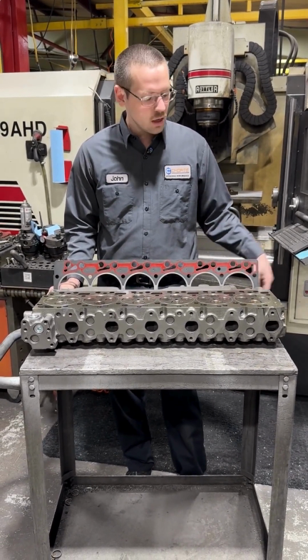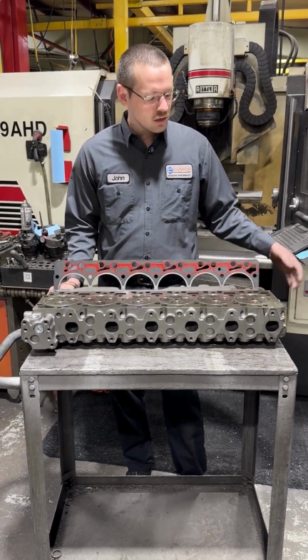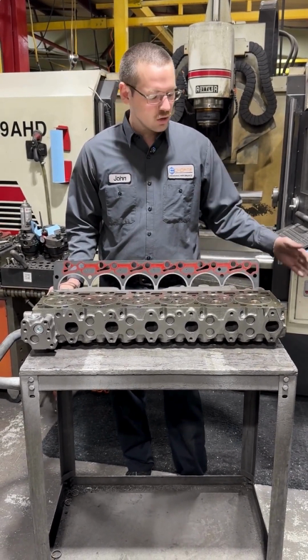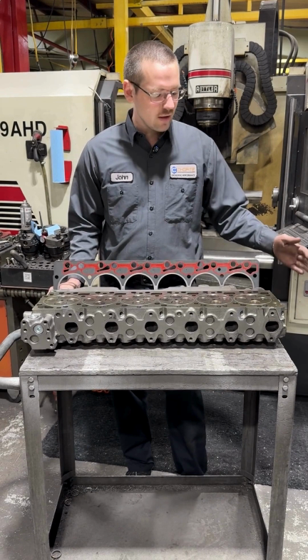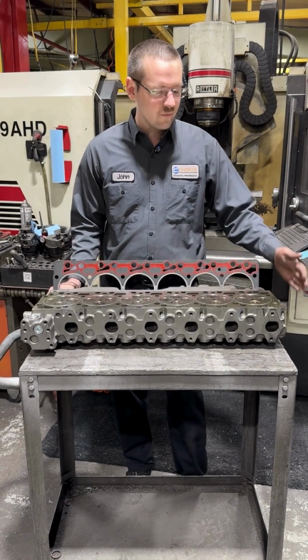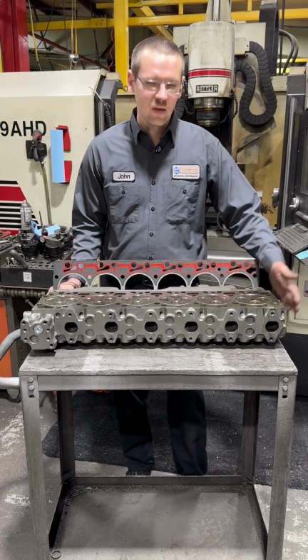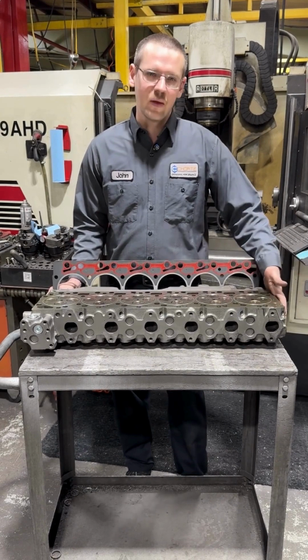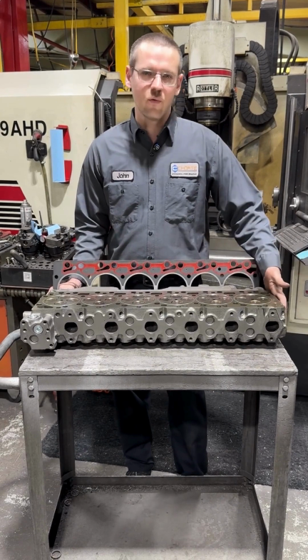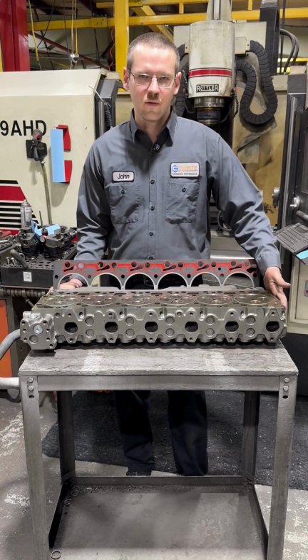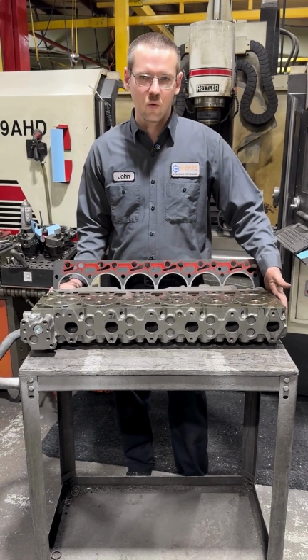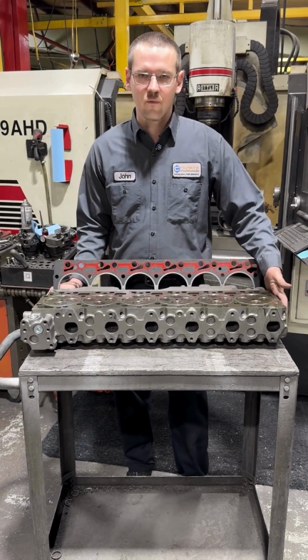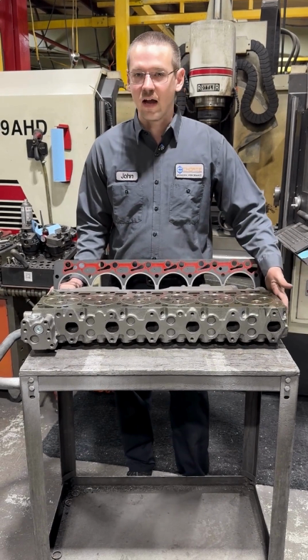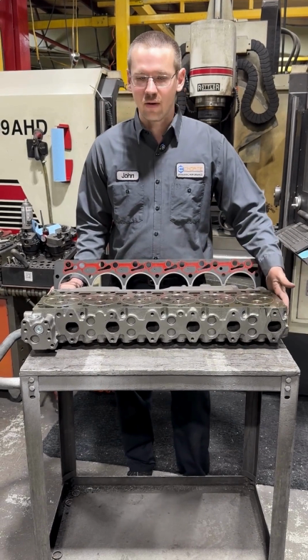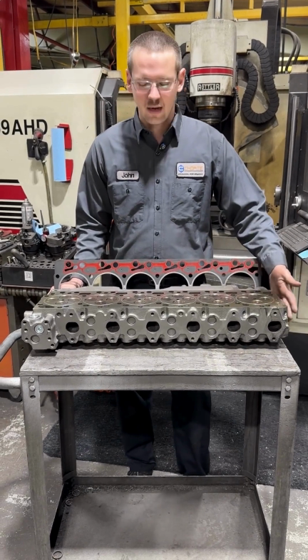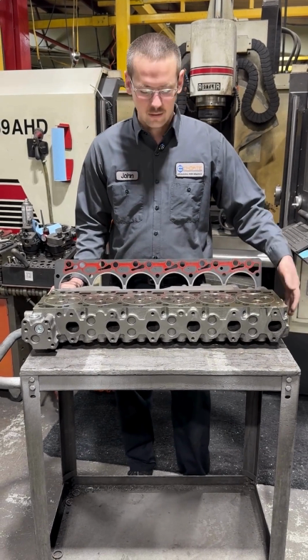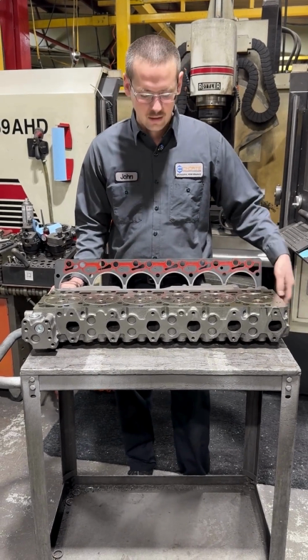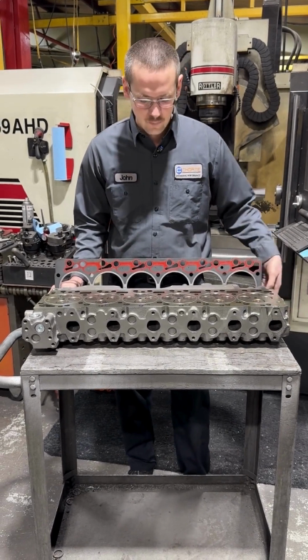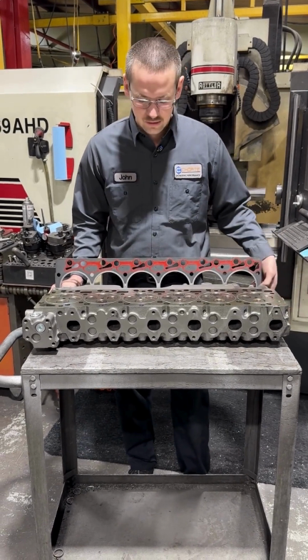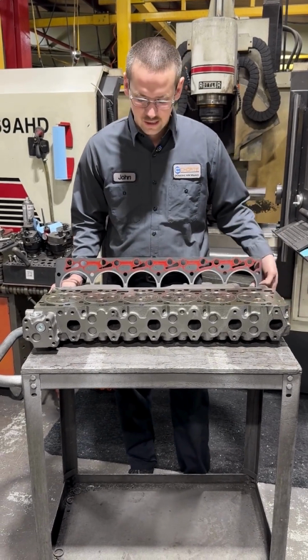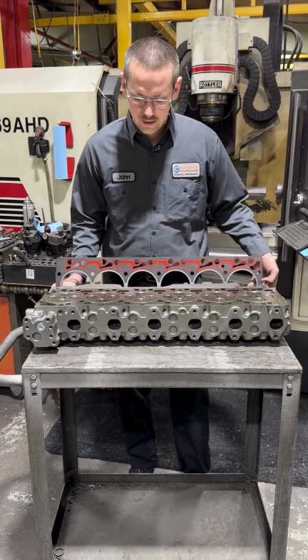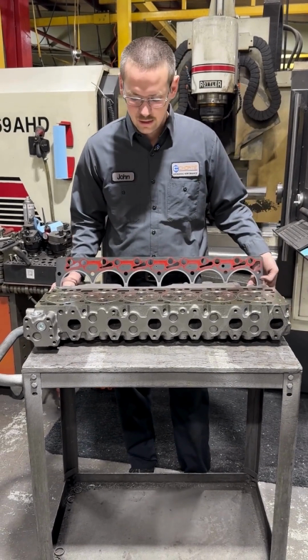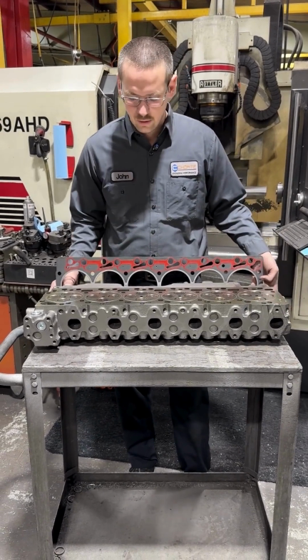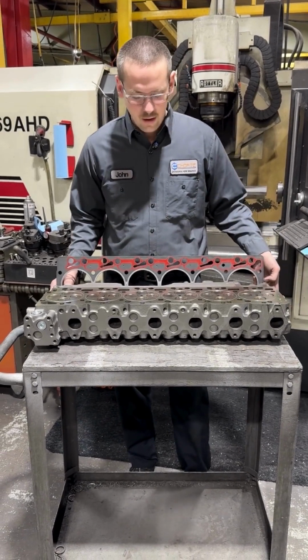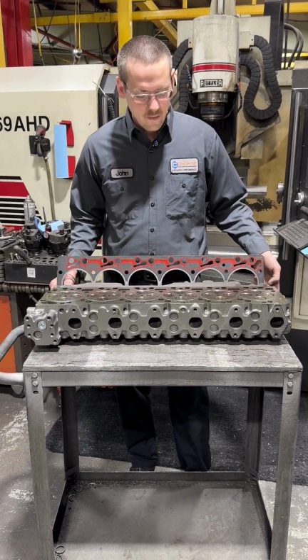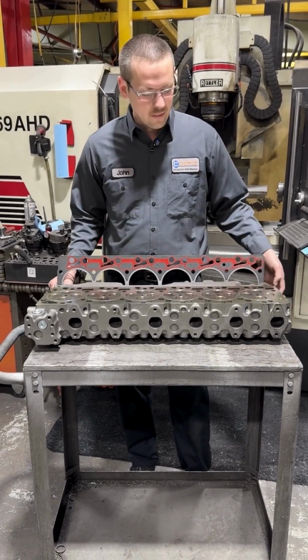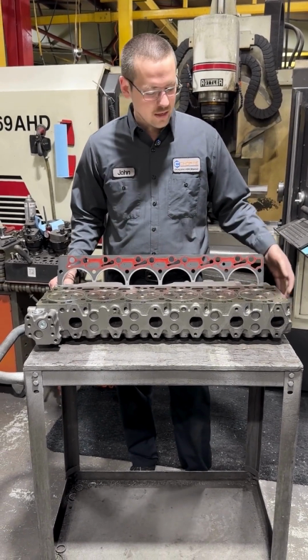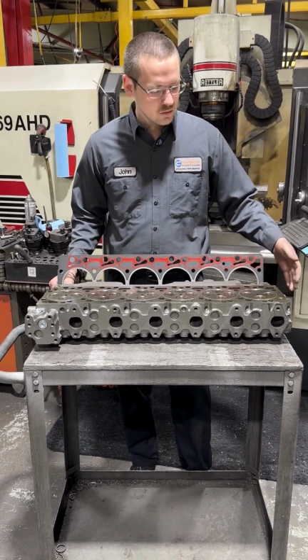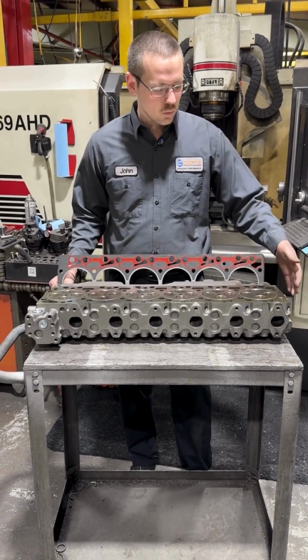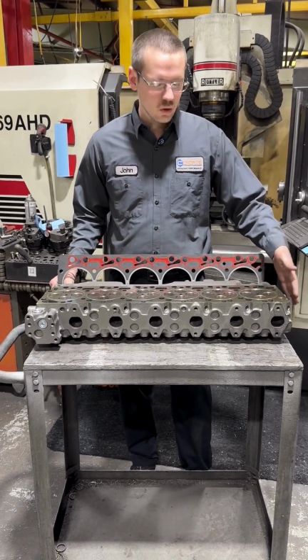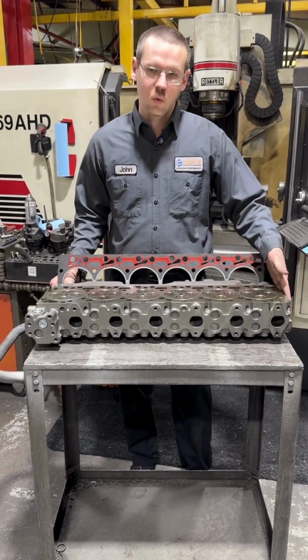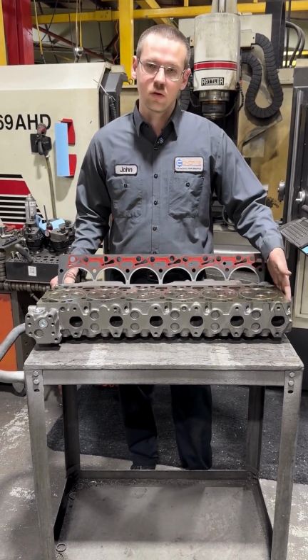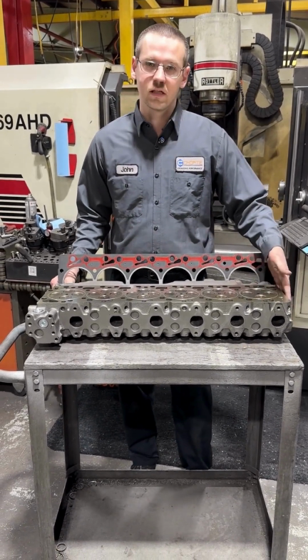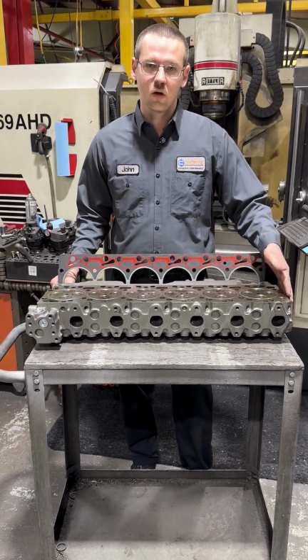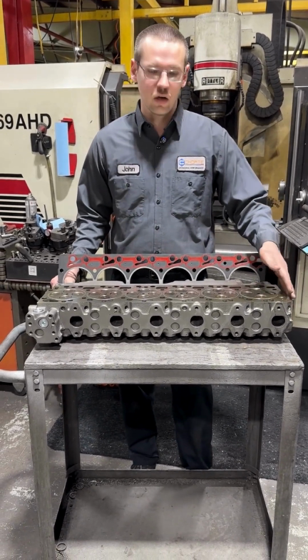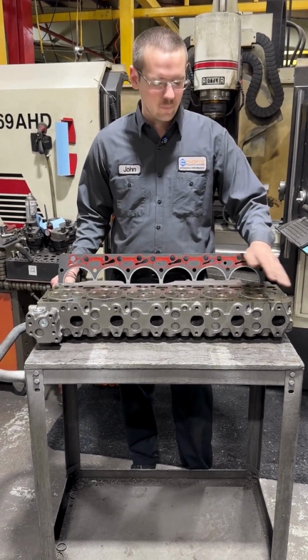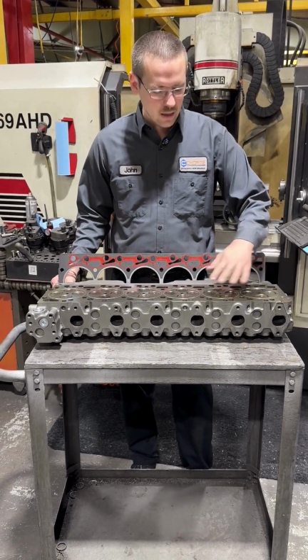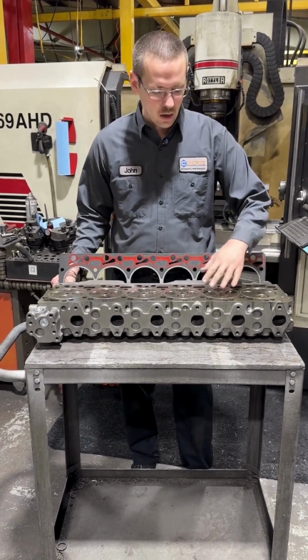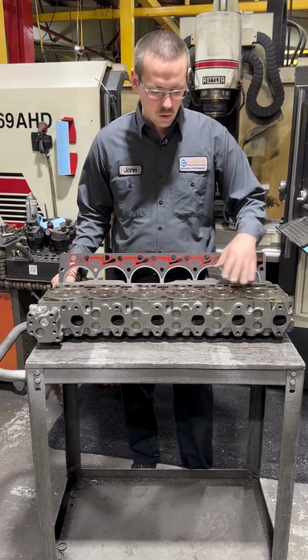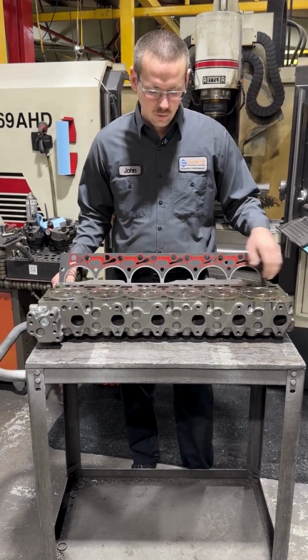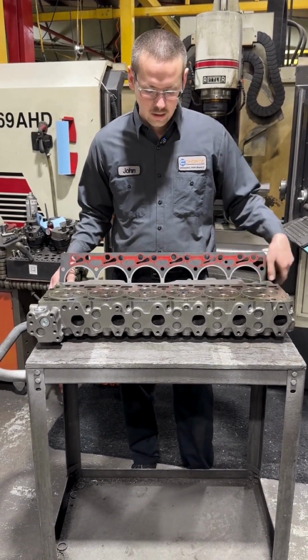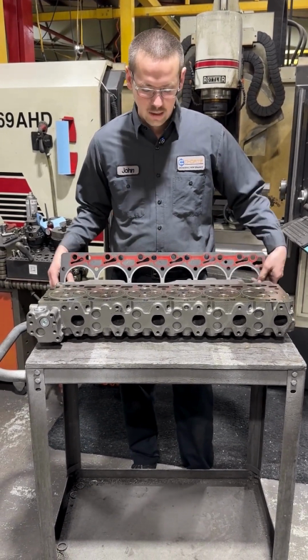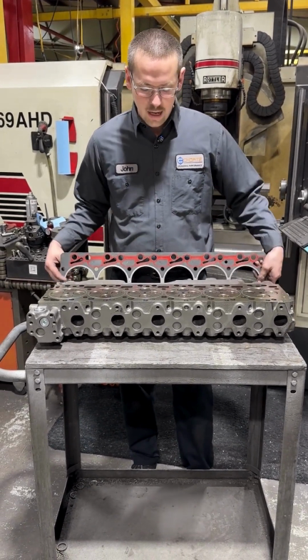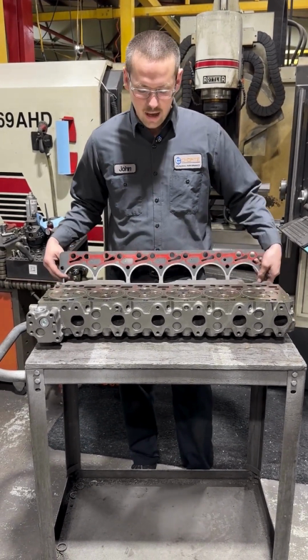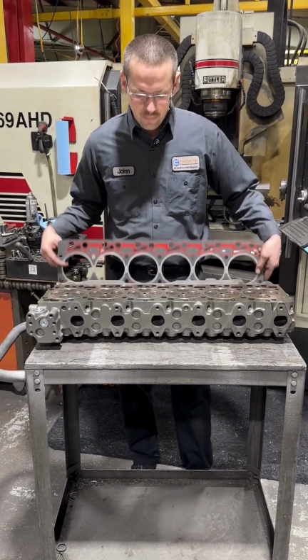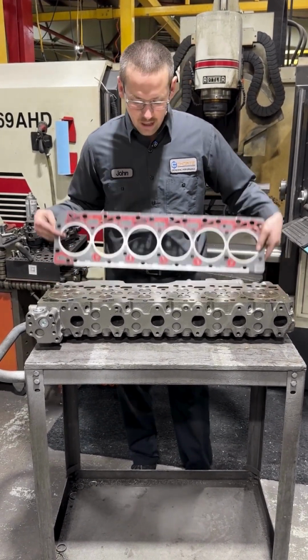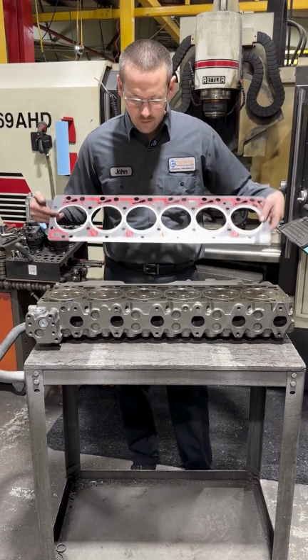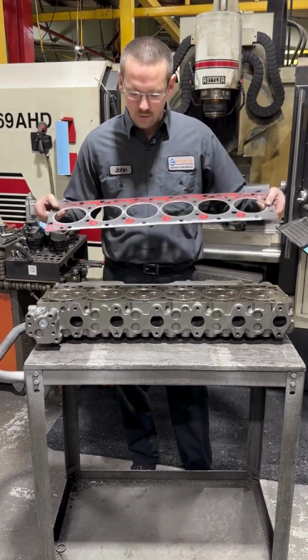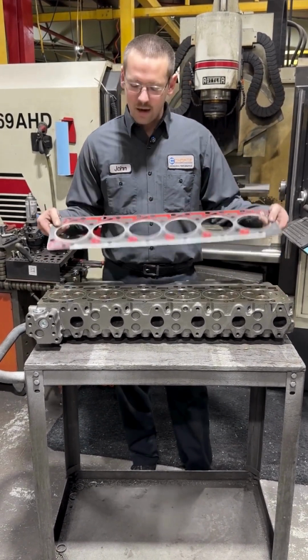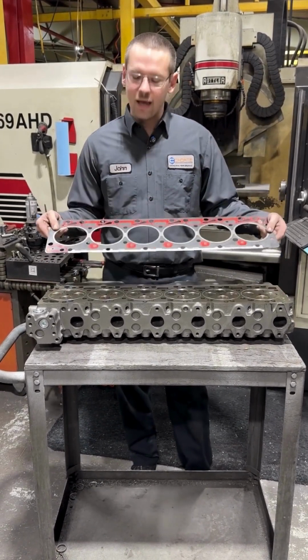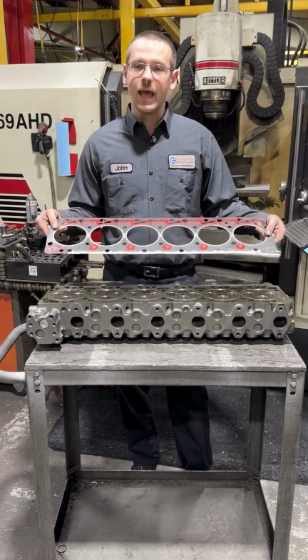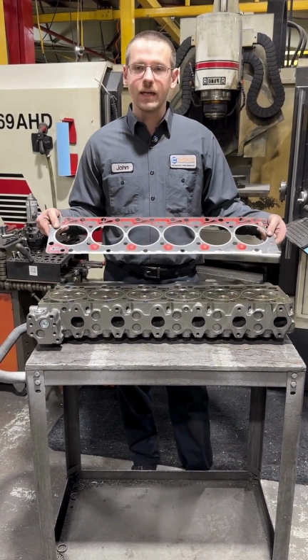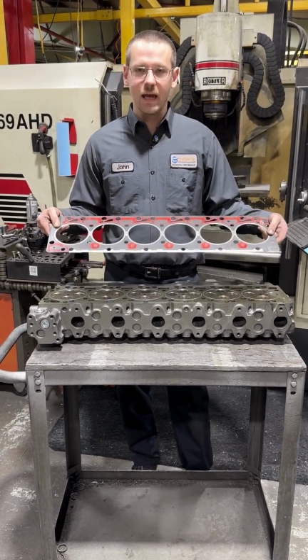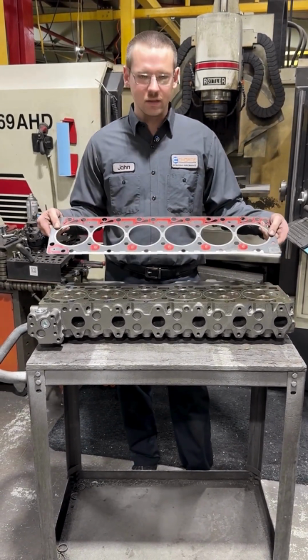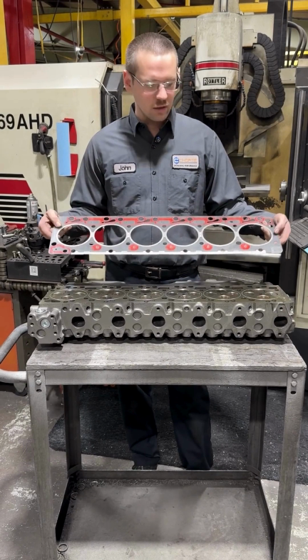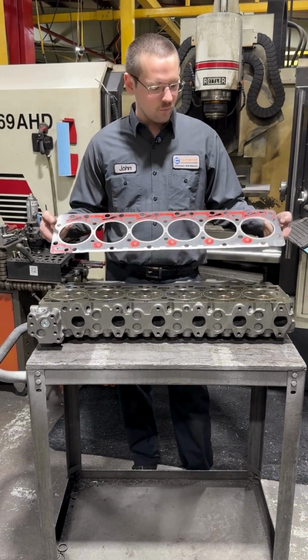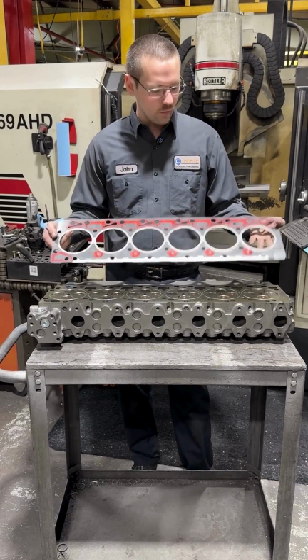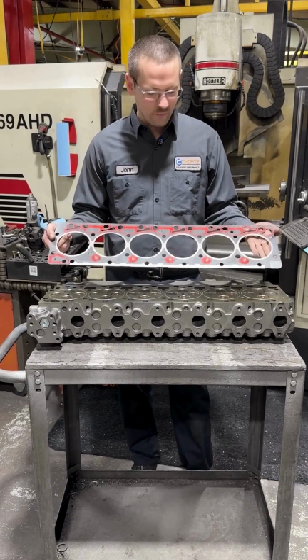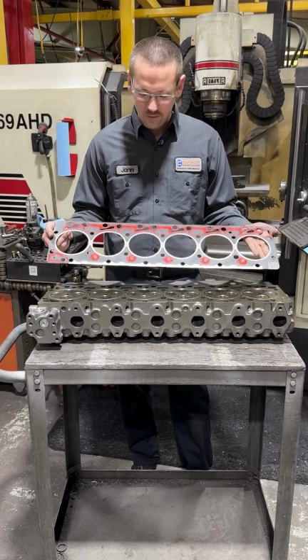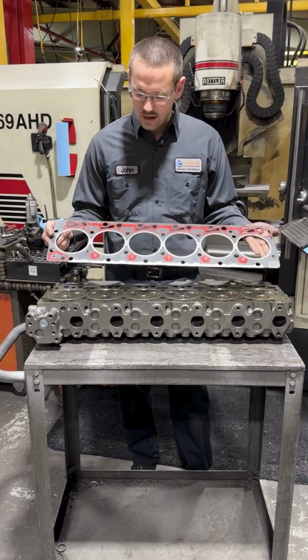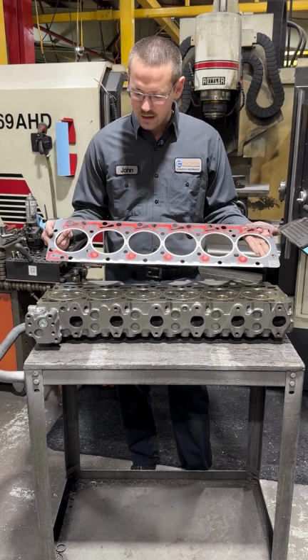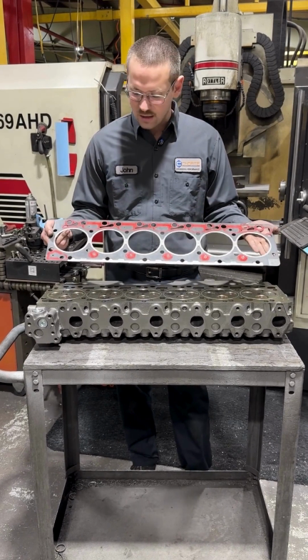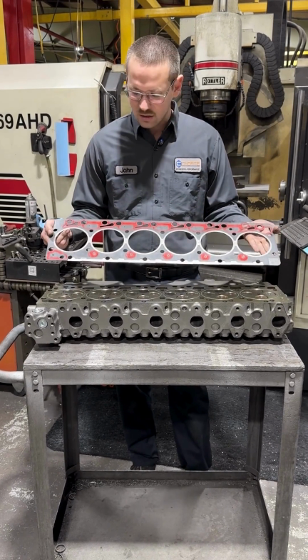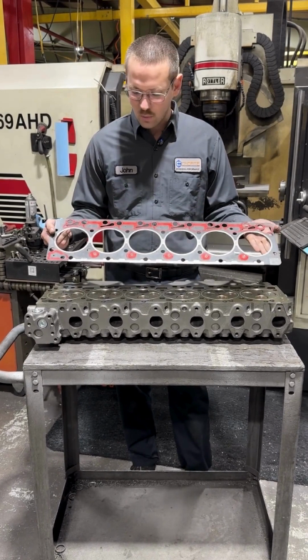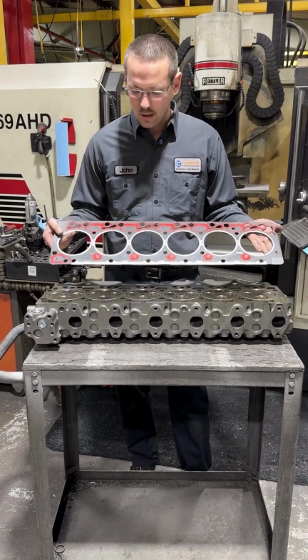I've got a VP44 5-9 Cummins head here that is a workhorse that's already been O-ringed, and then I've got a head gasket for the 5-9 as well.